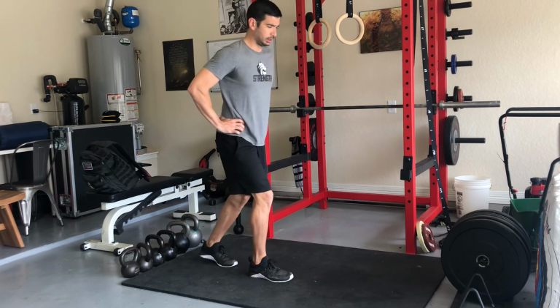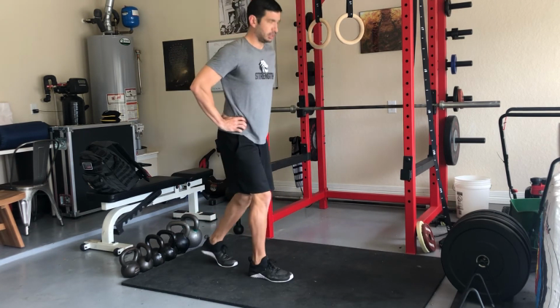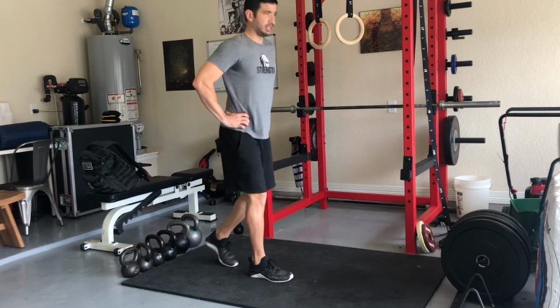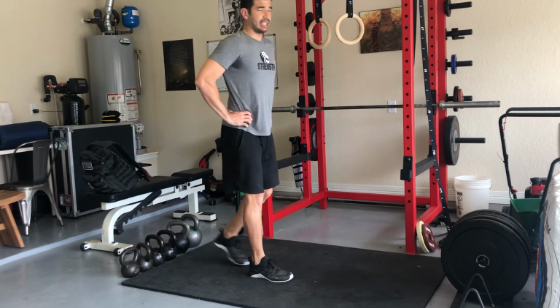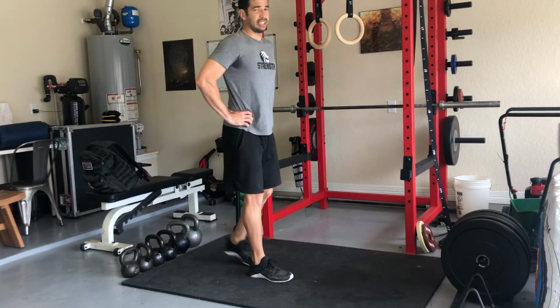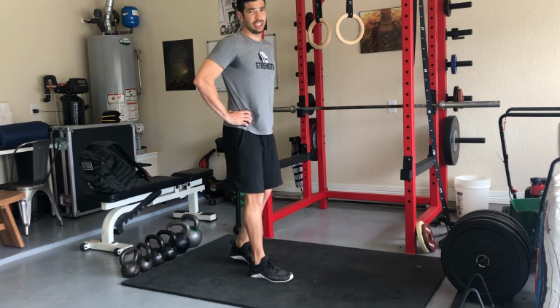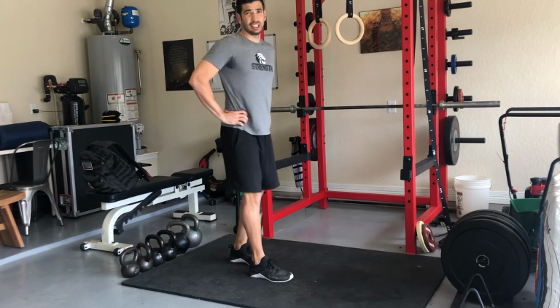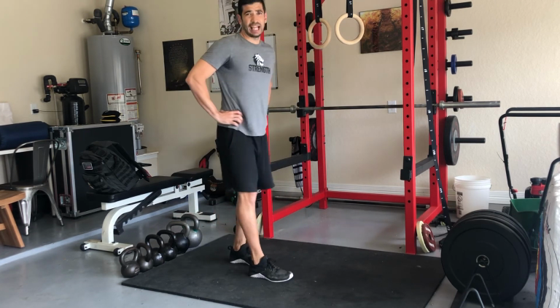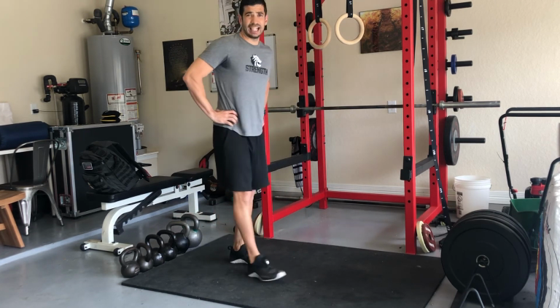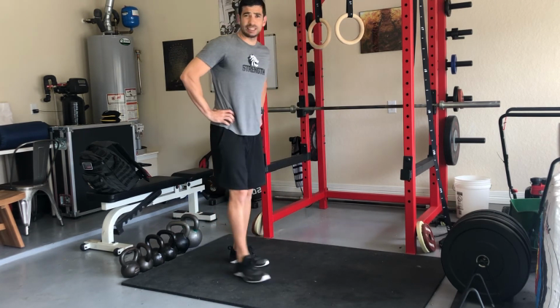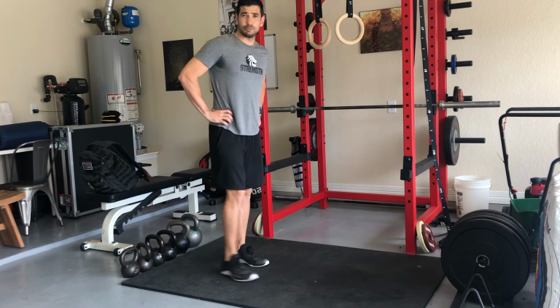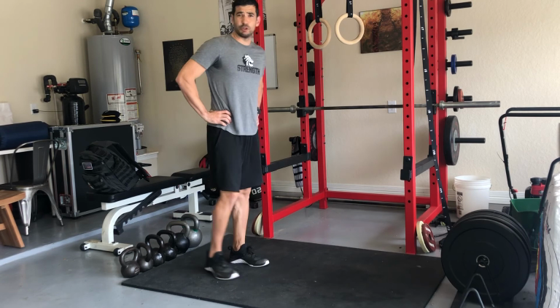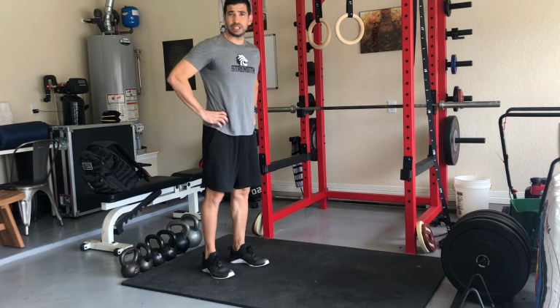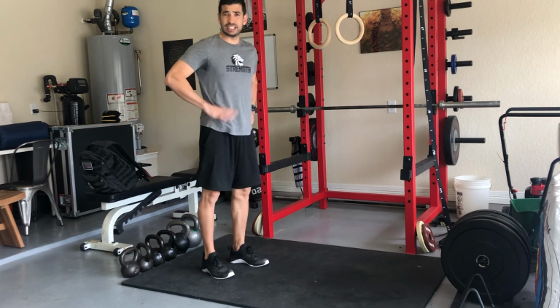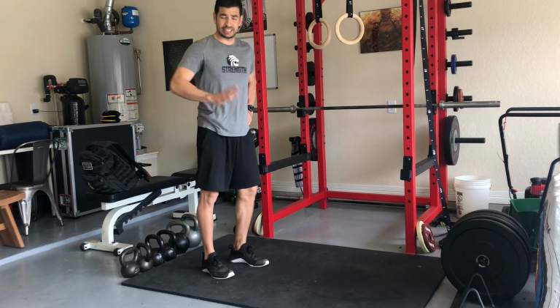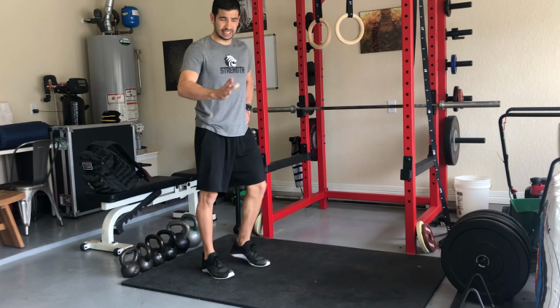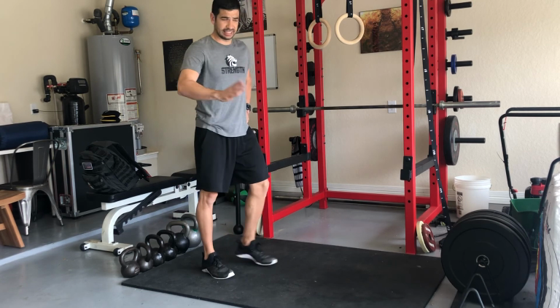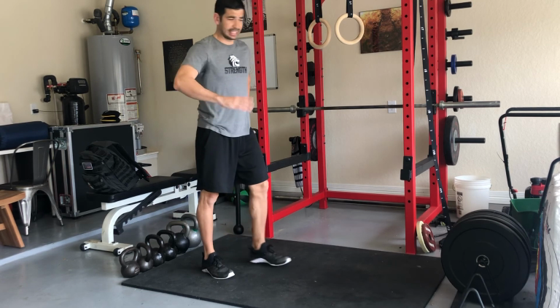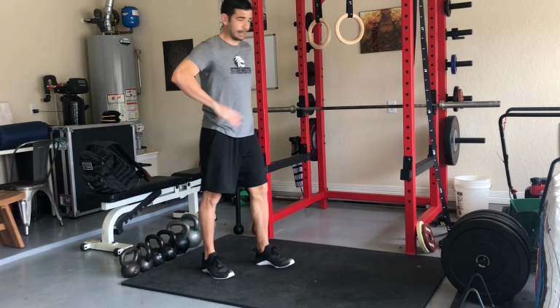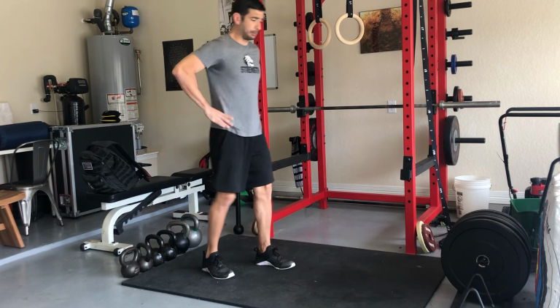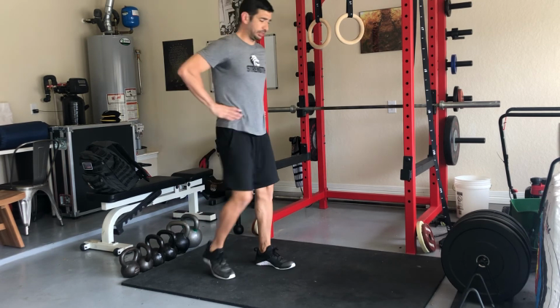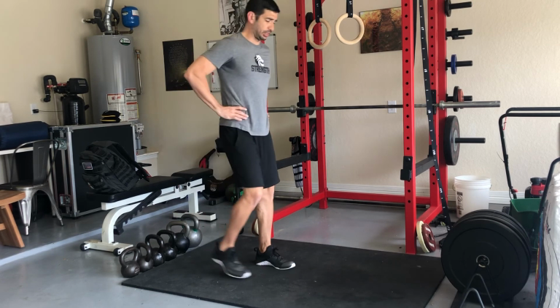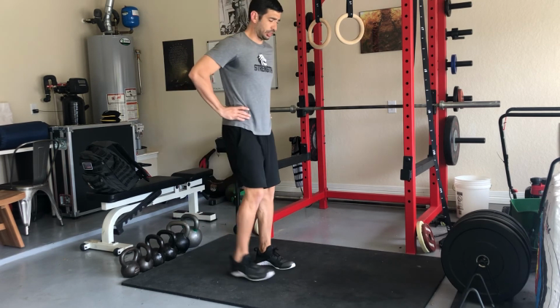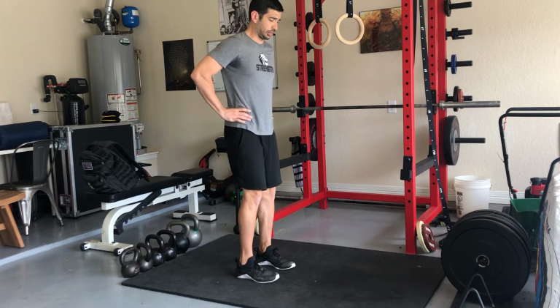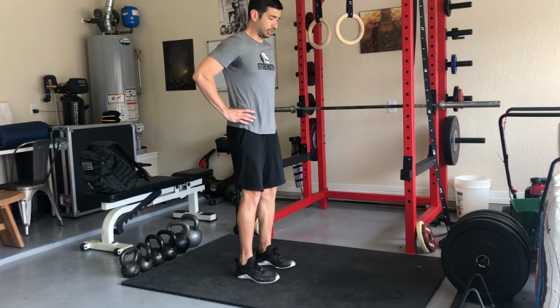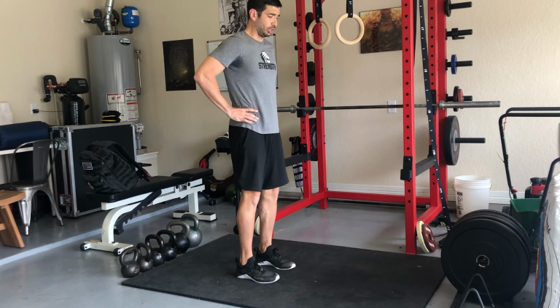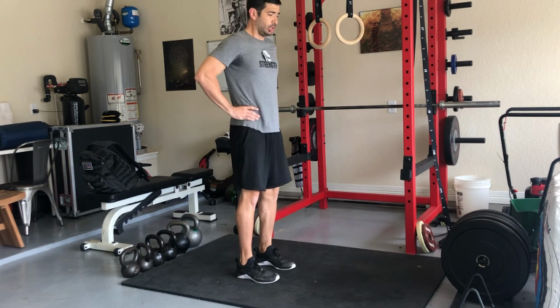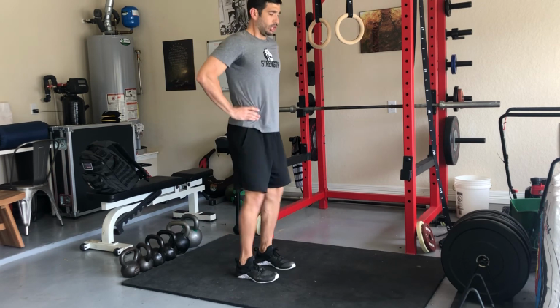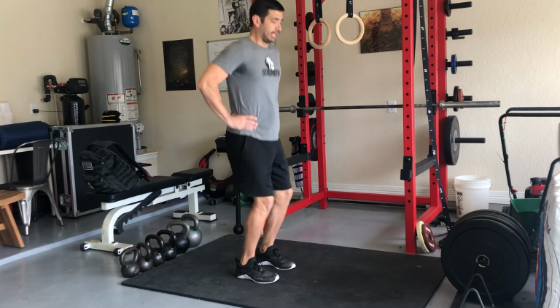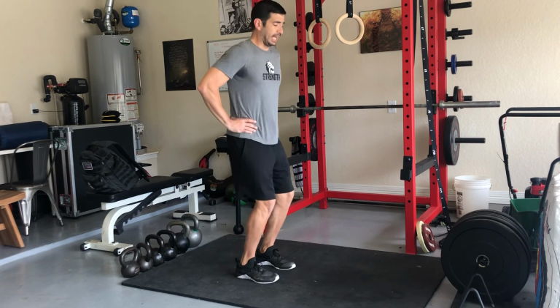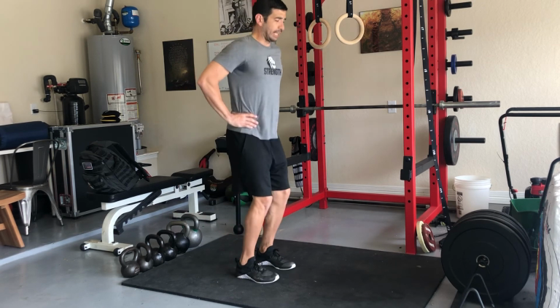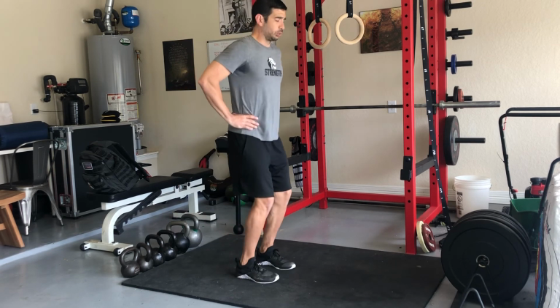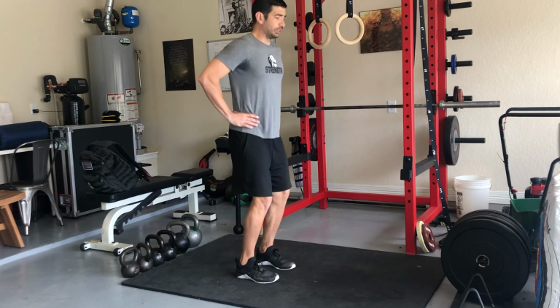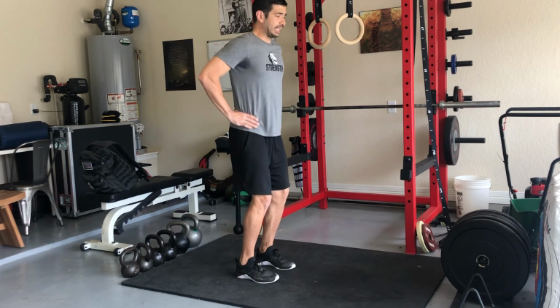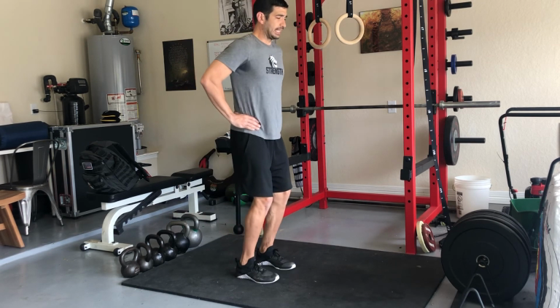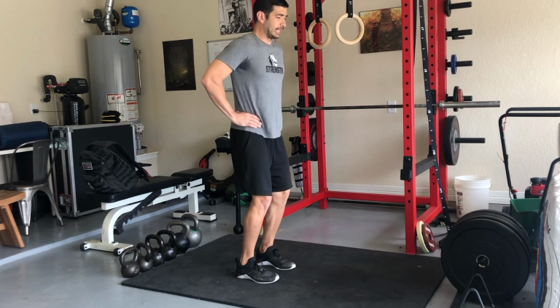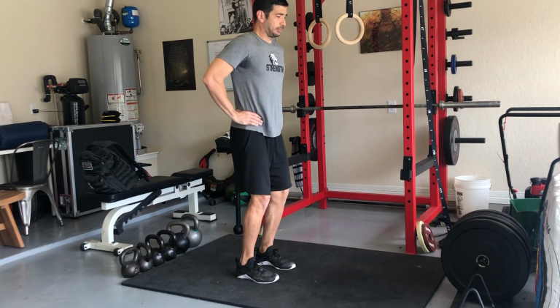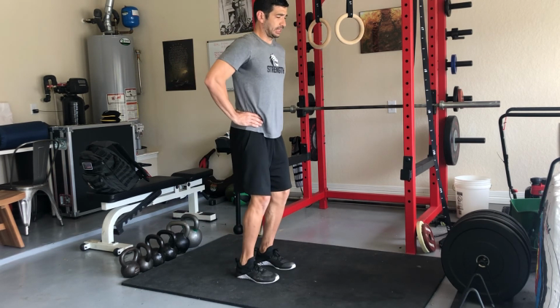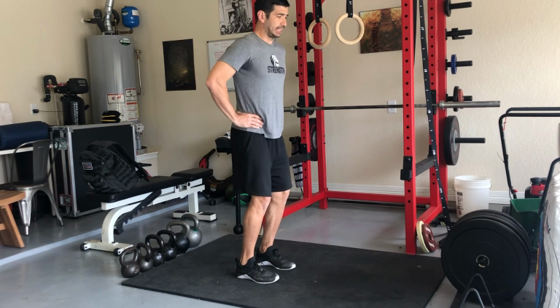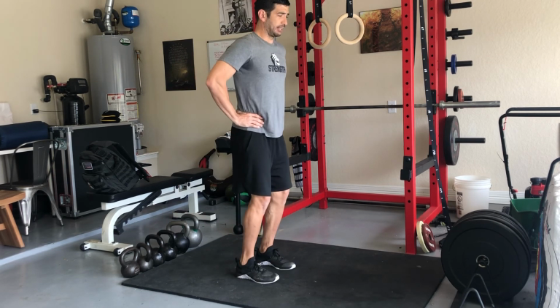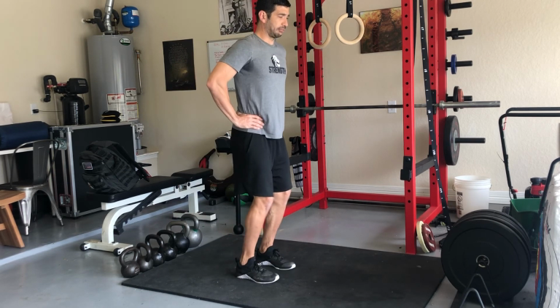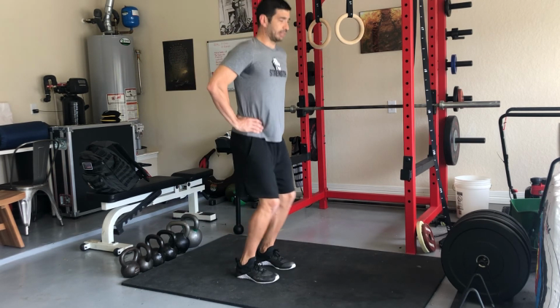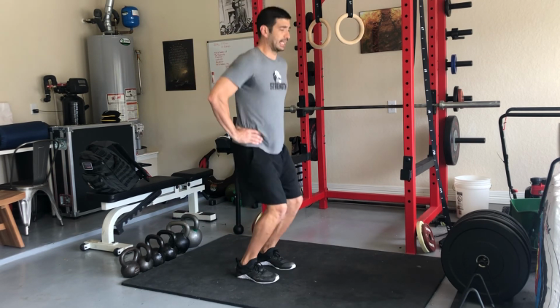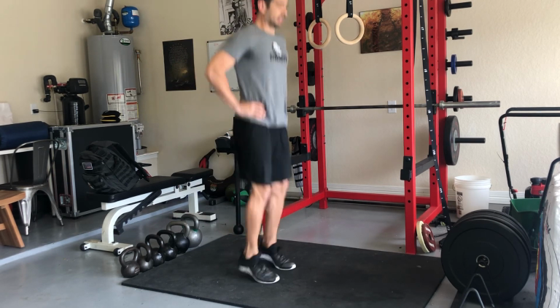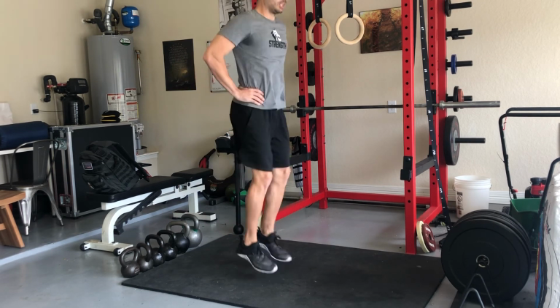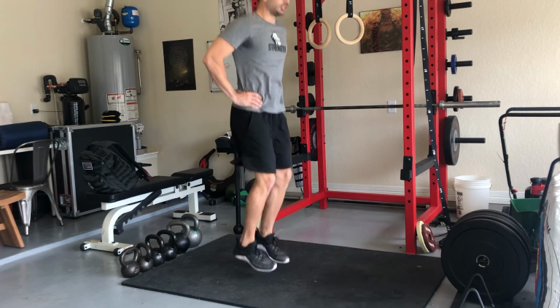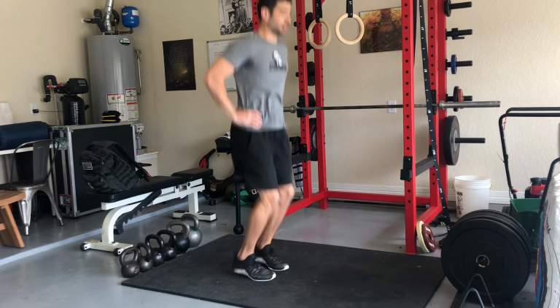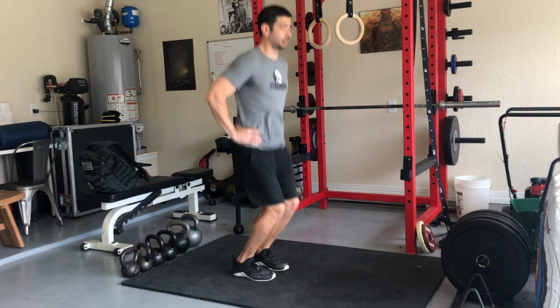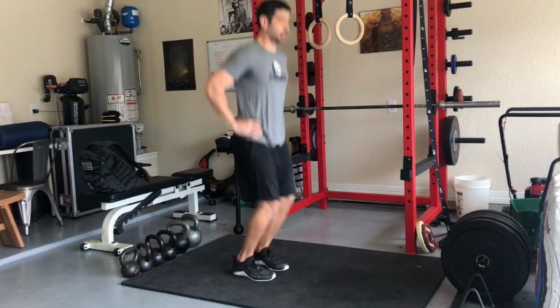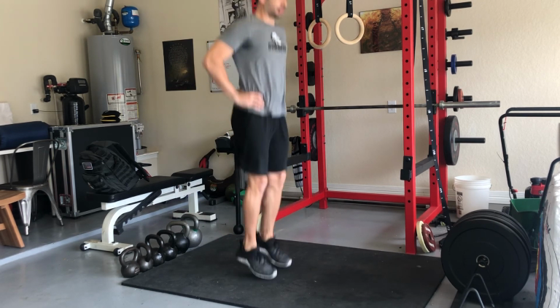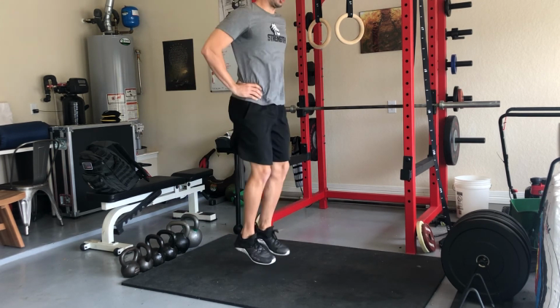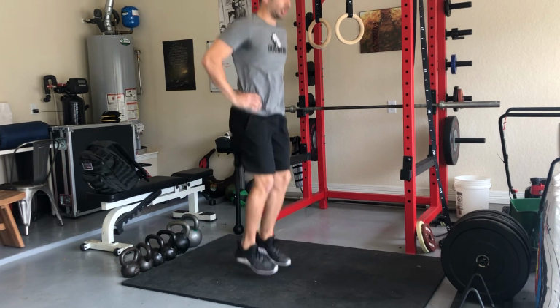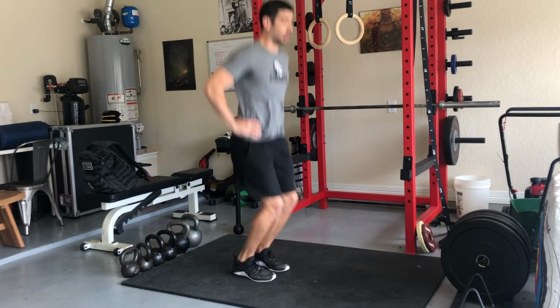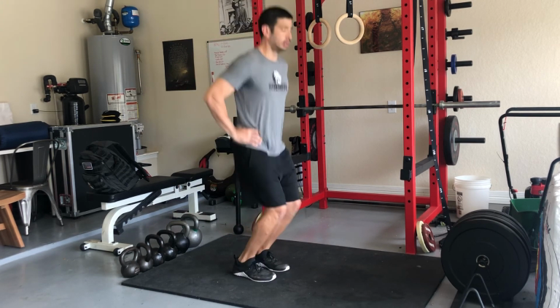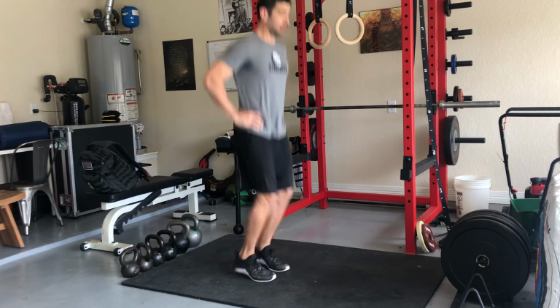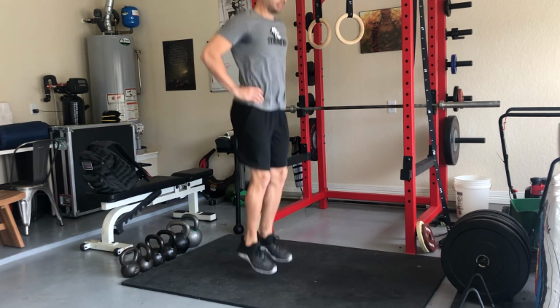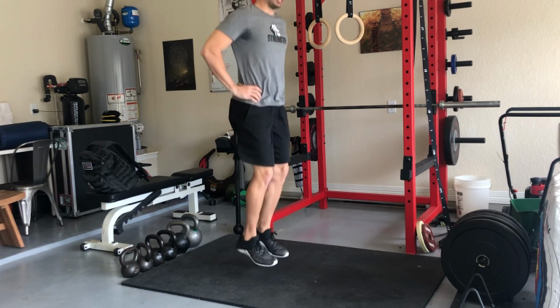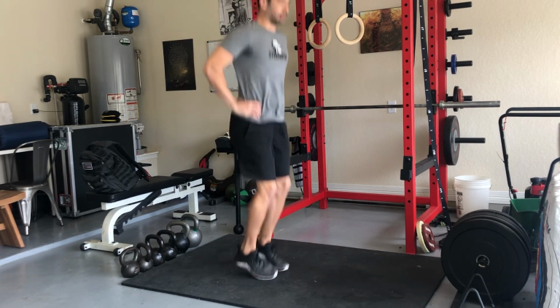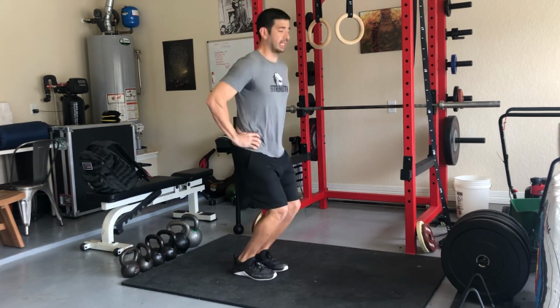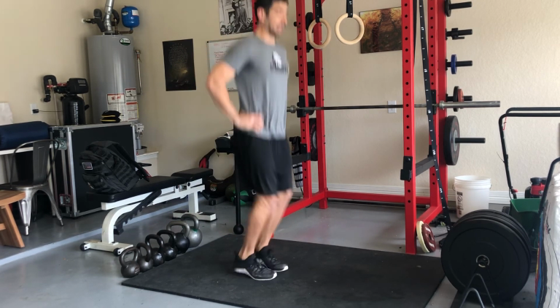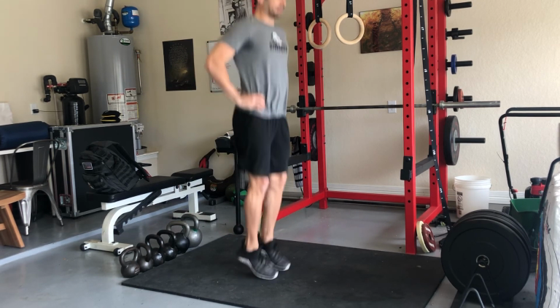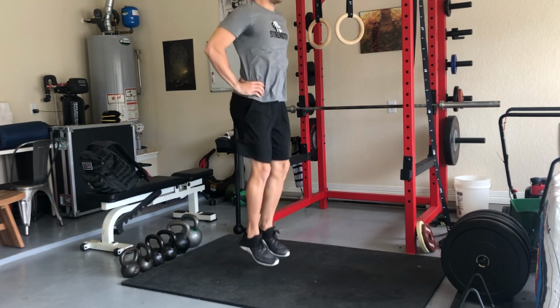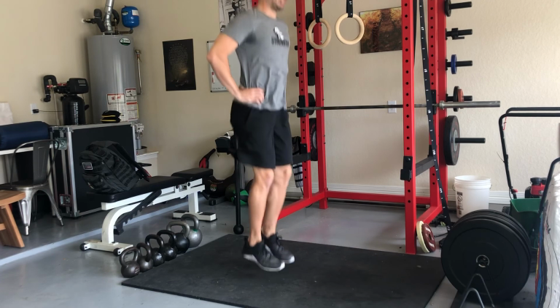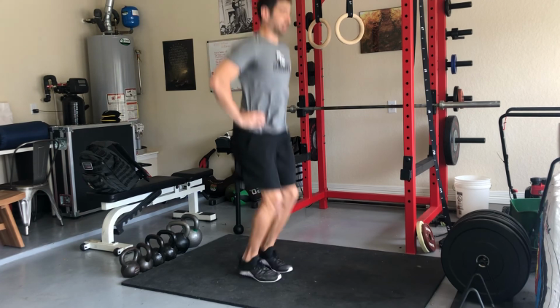The last movement is the same tall position — ankle, knee, hips slightly flexed. Just a tall double leg position.